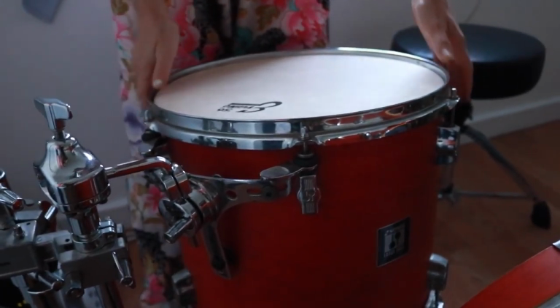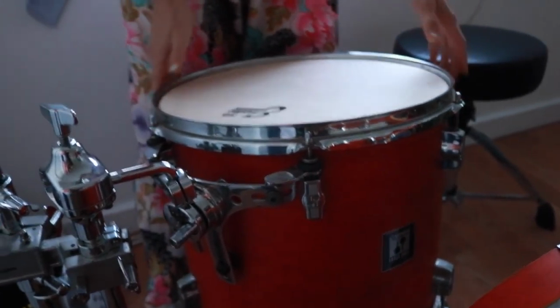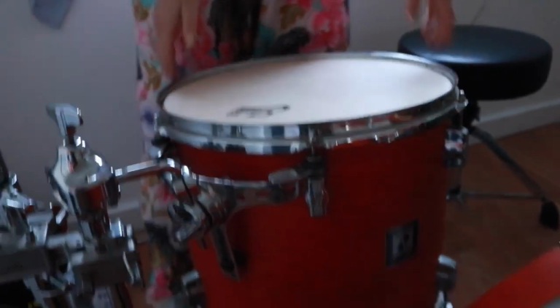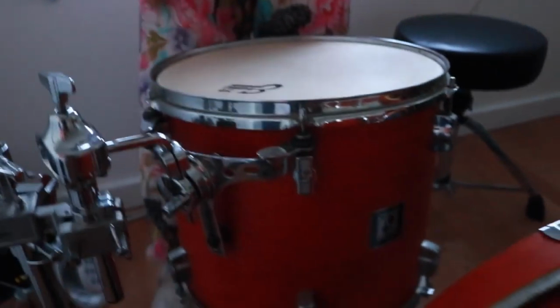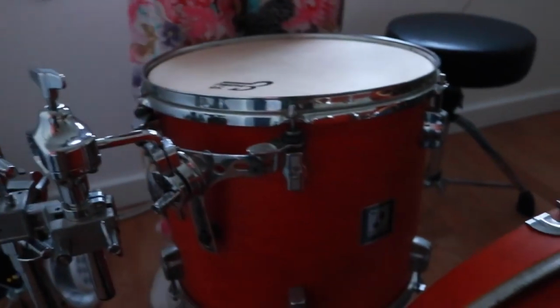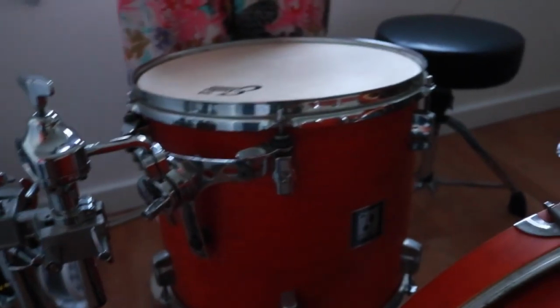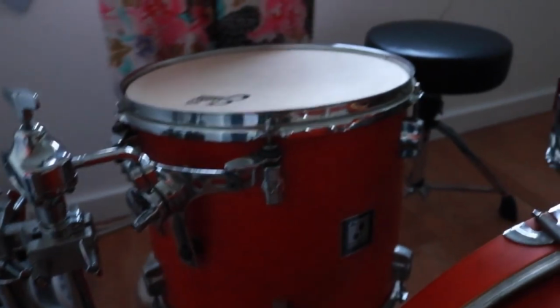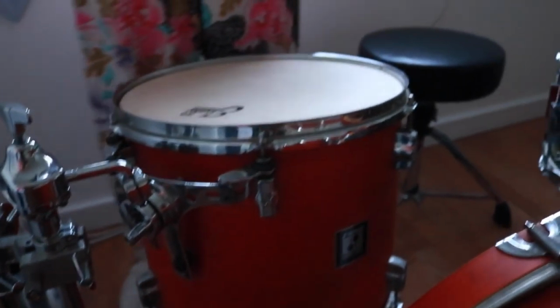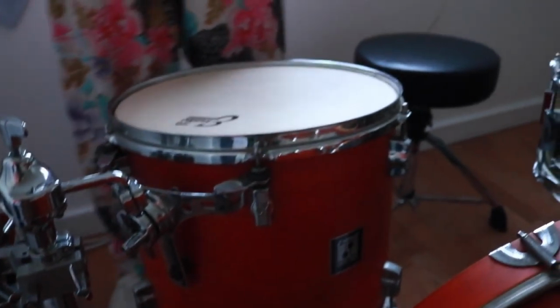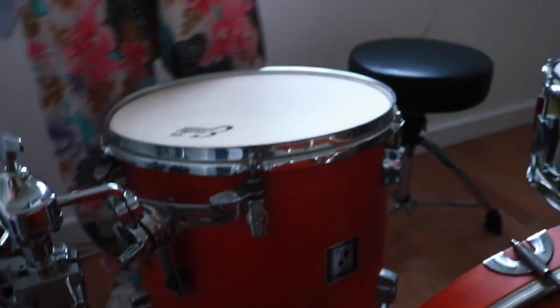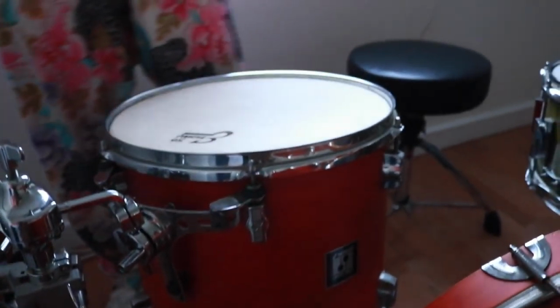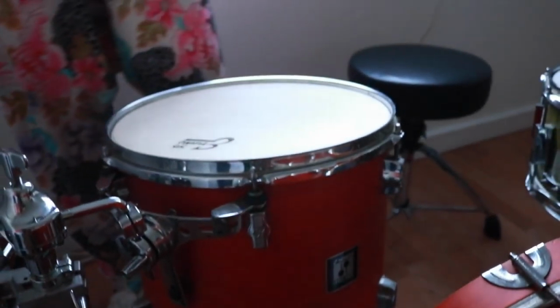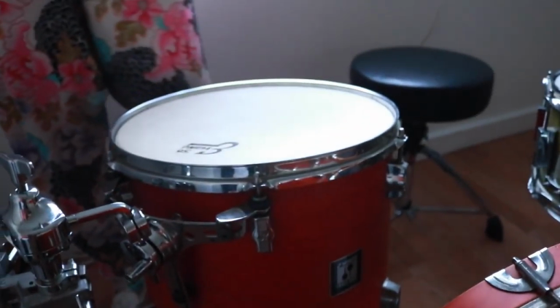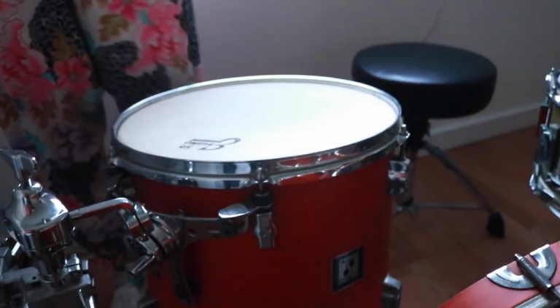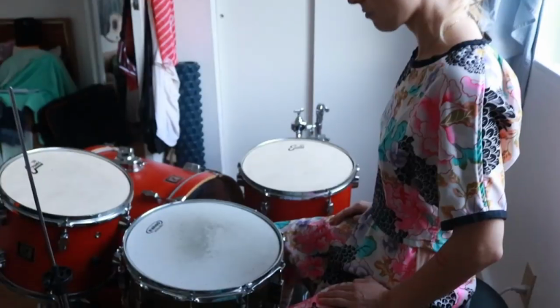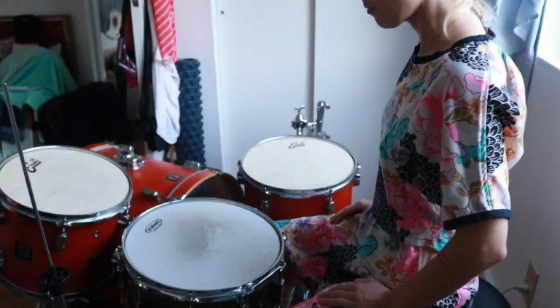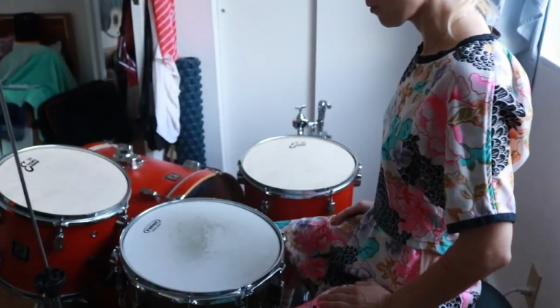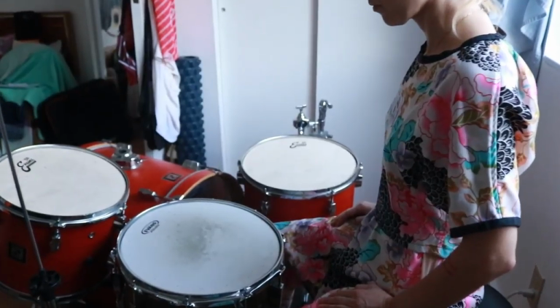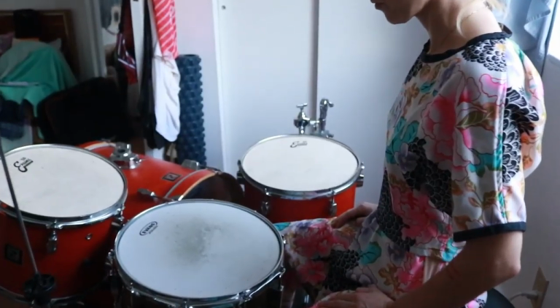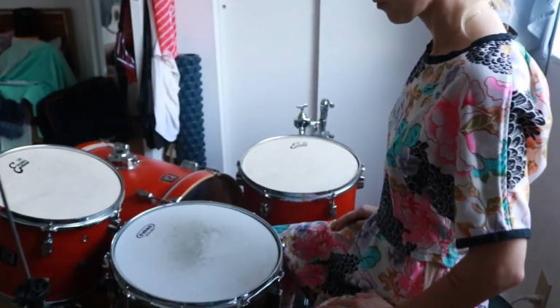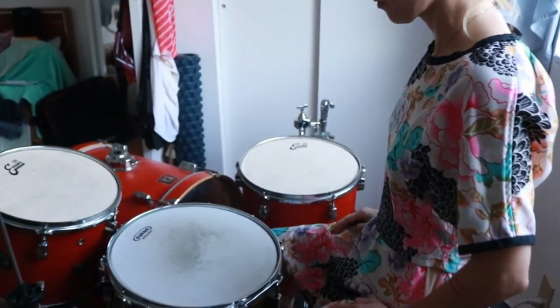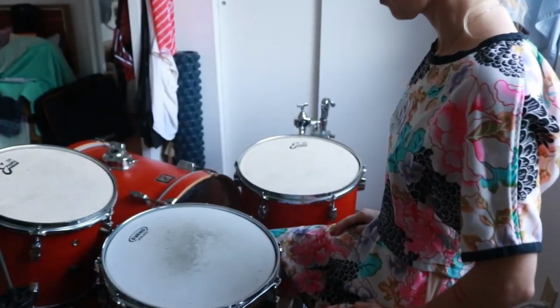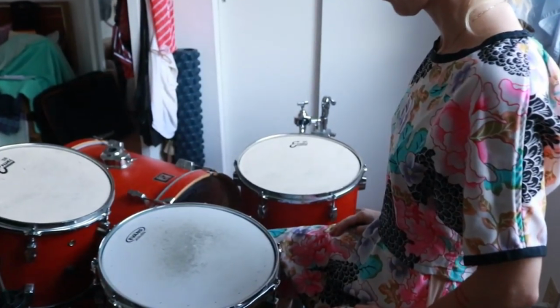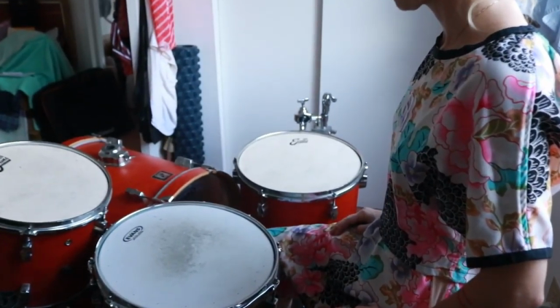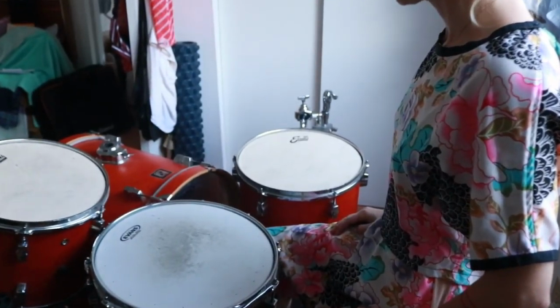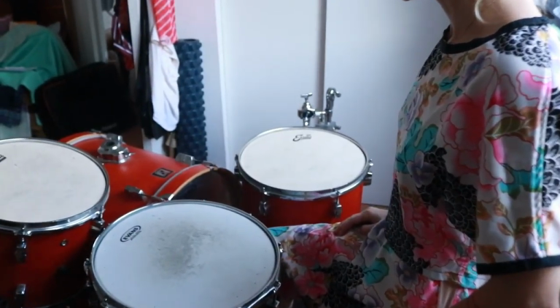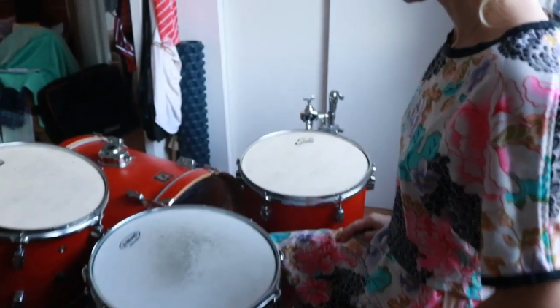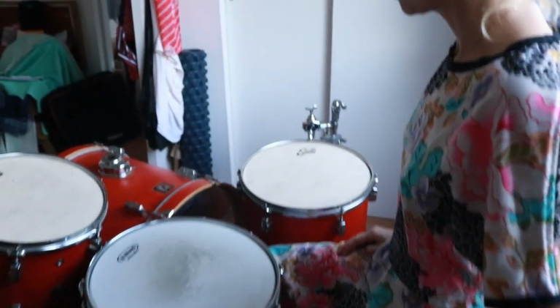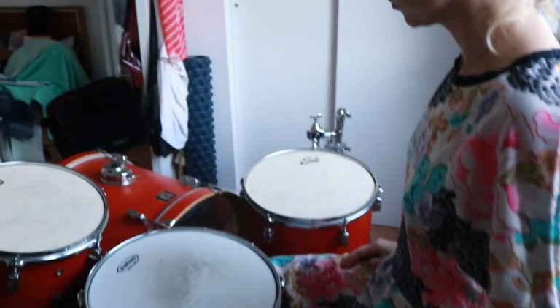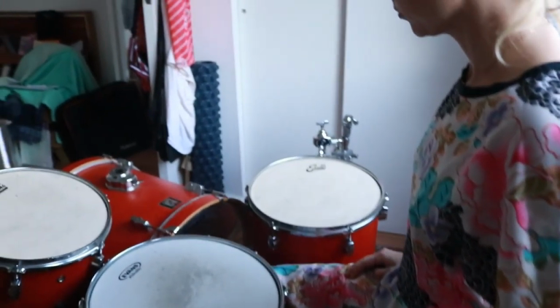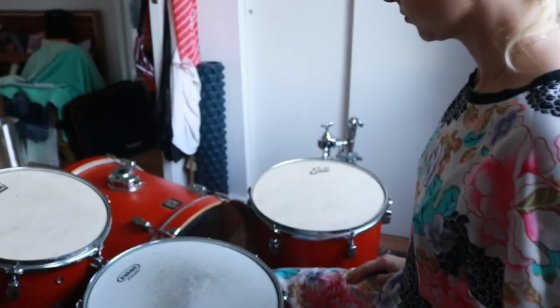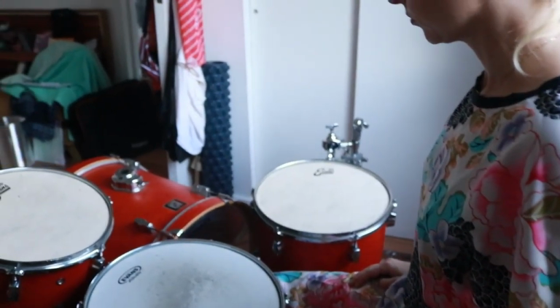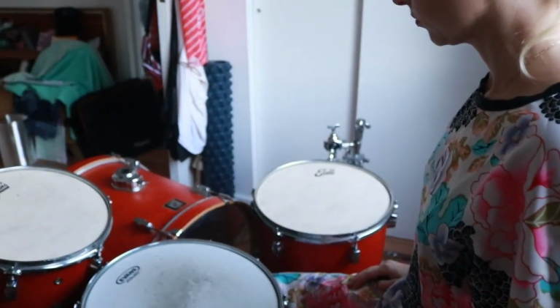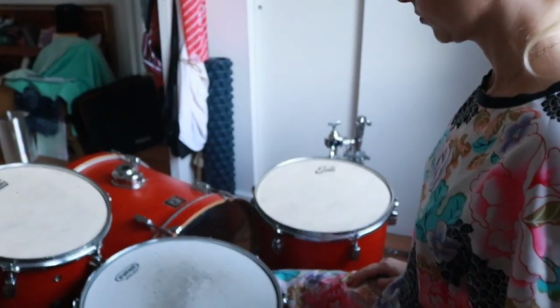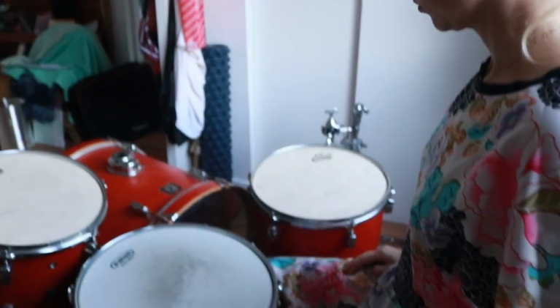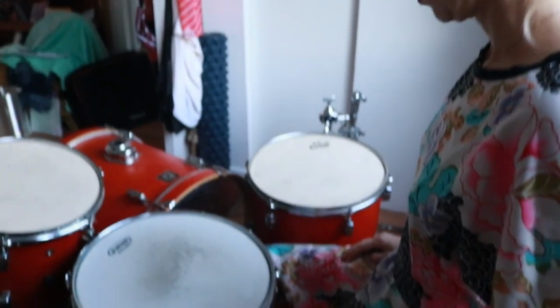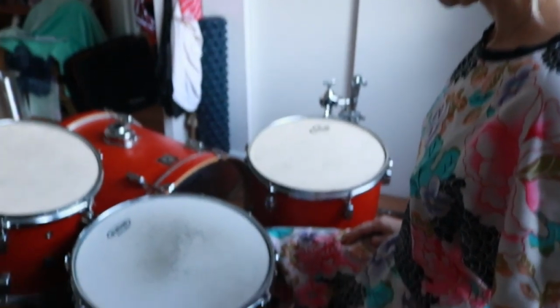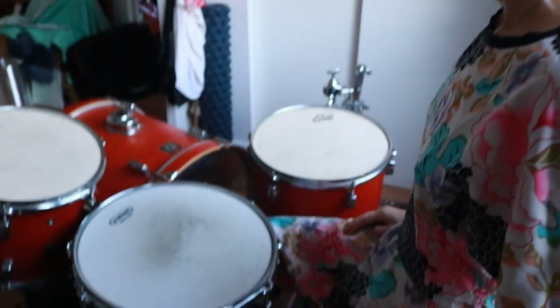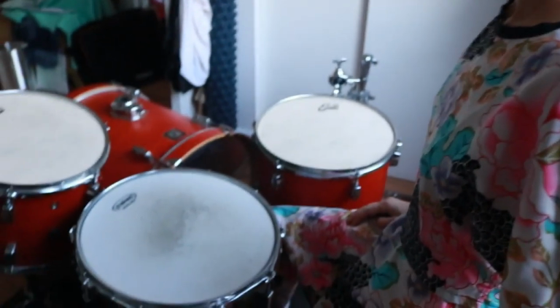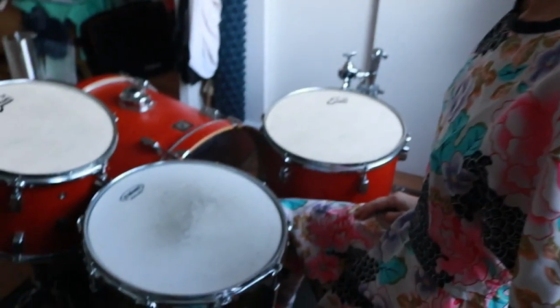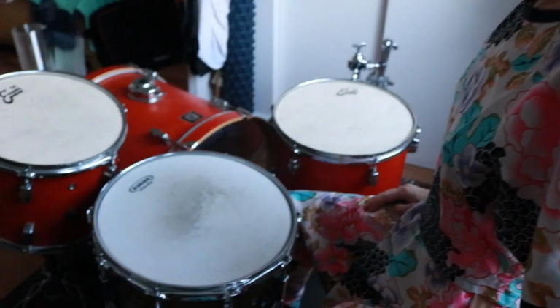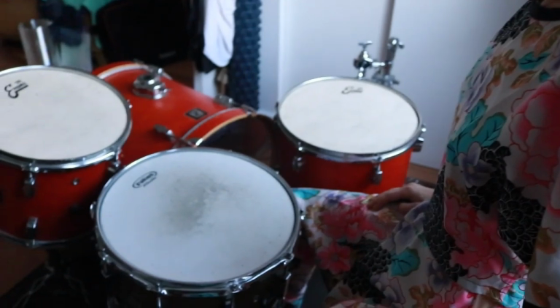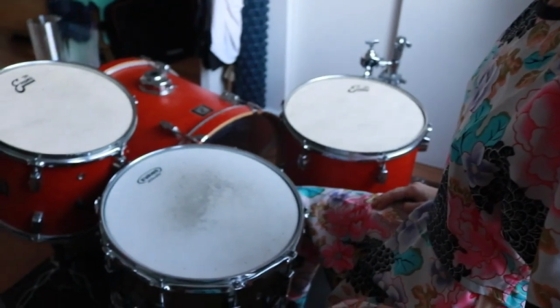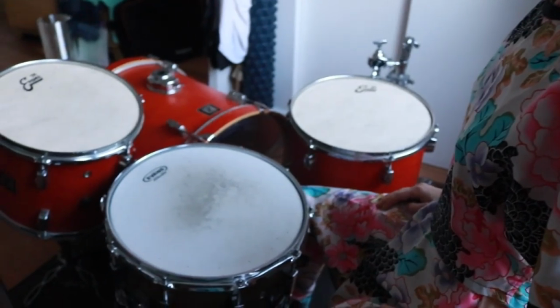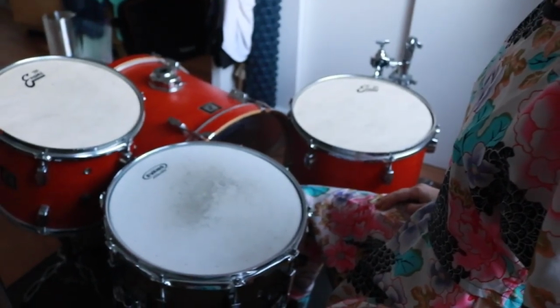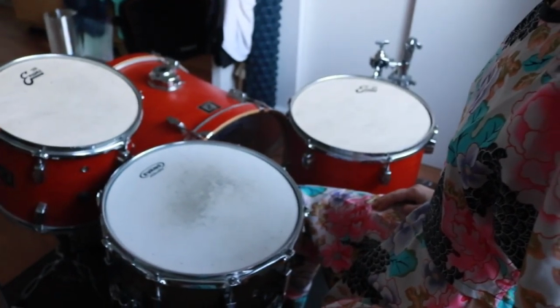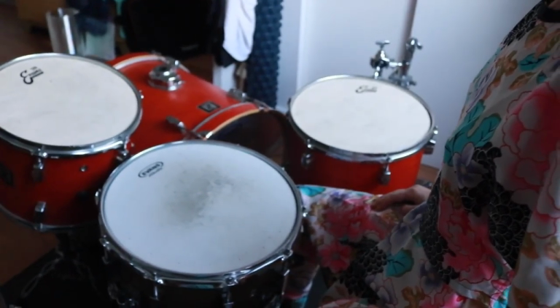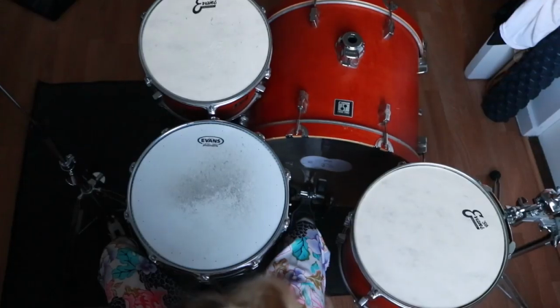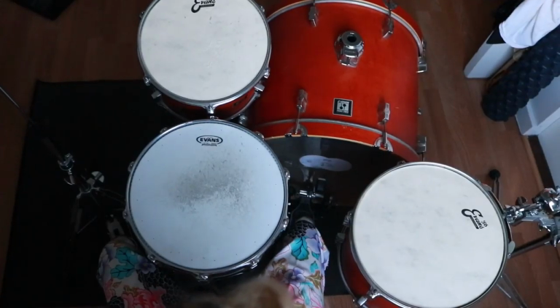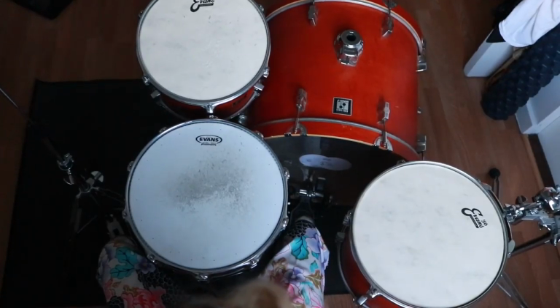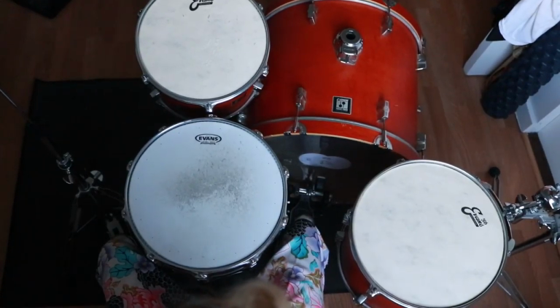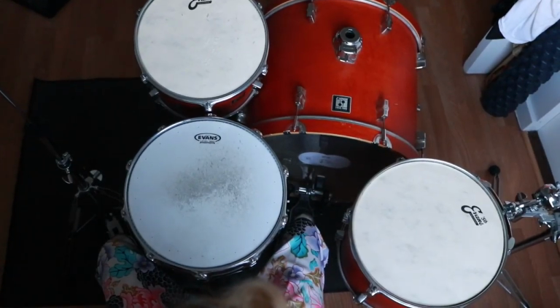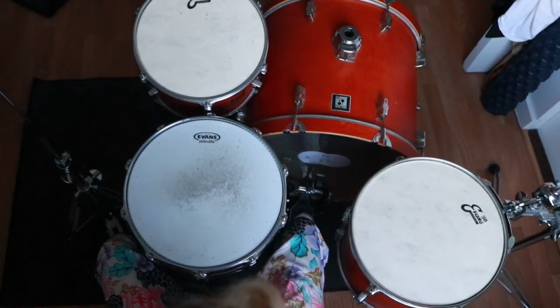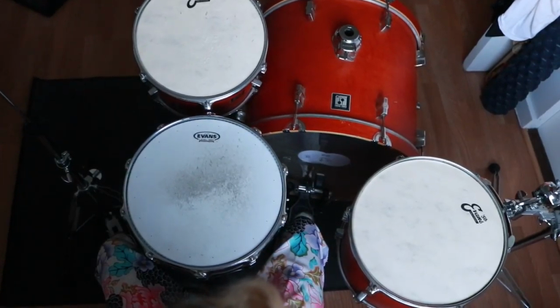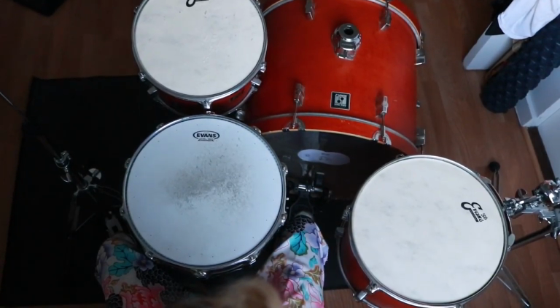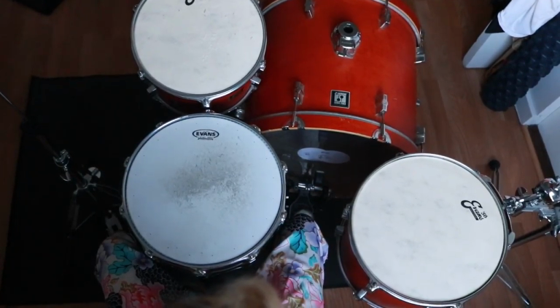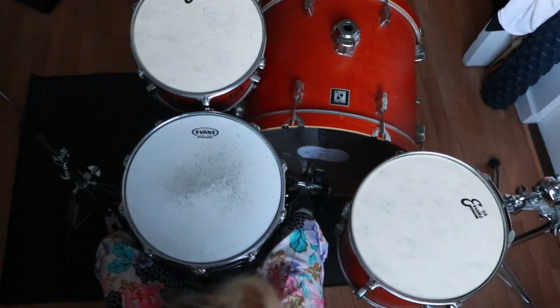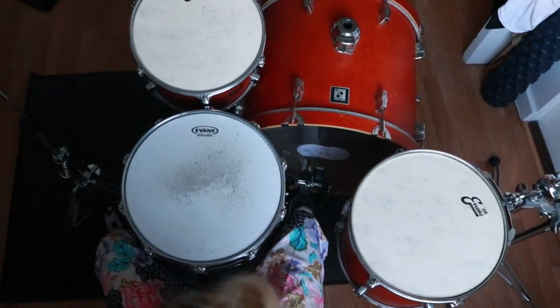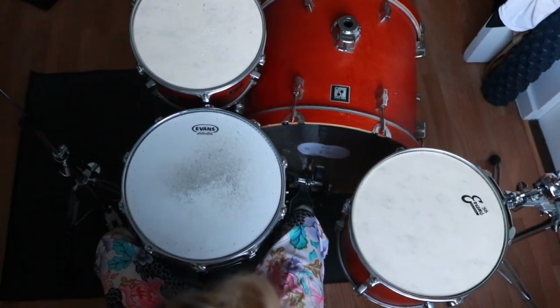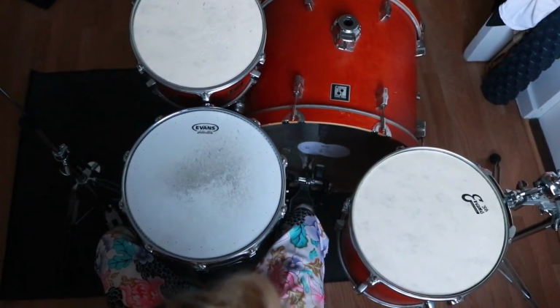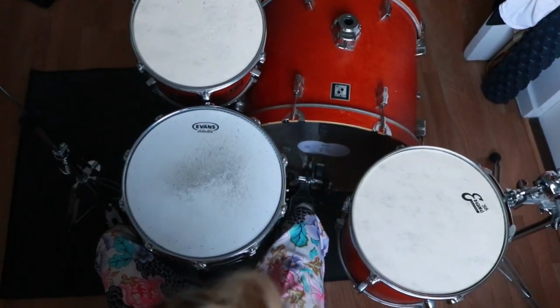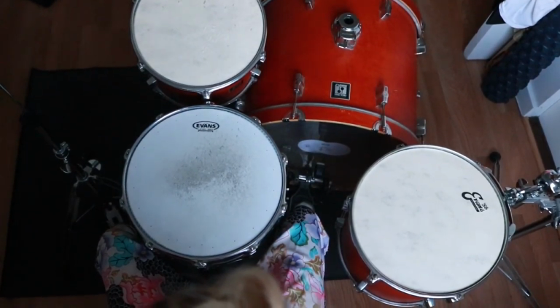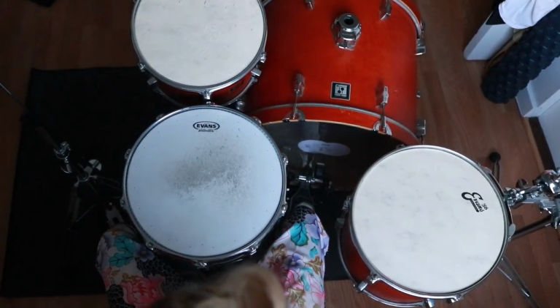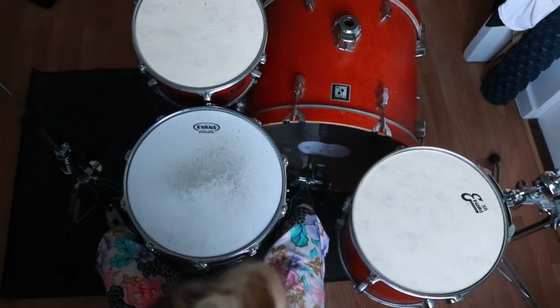Here is the side view so you can see the floor tom is level with the snare, and here is the top-down view.